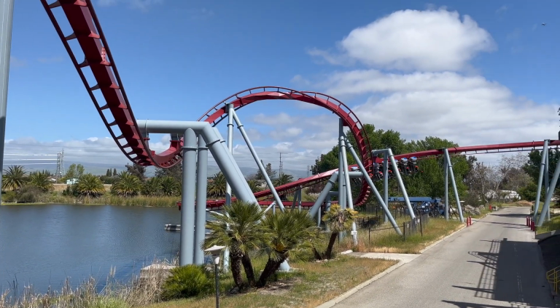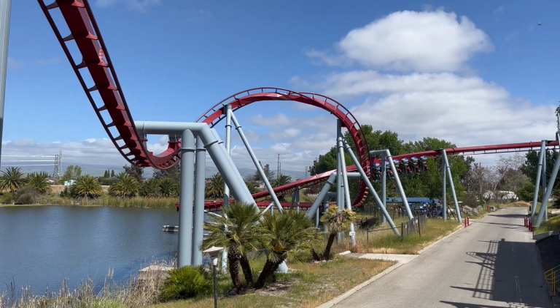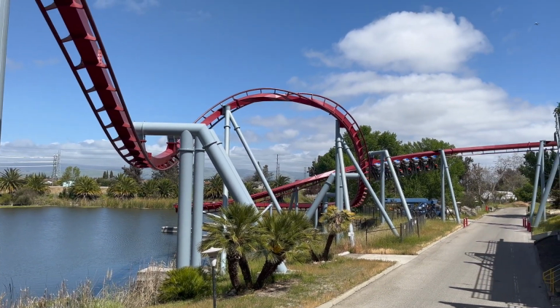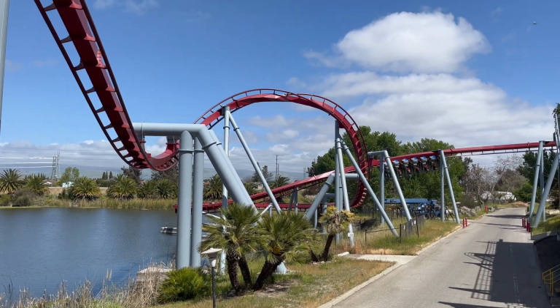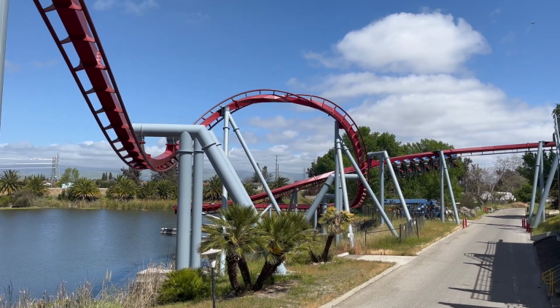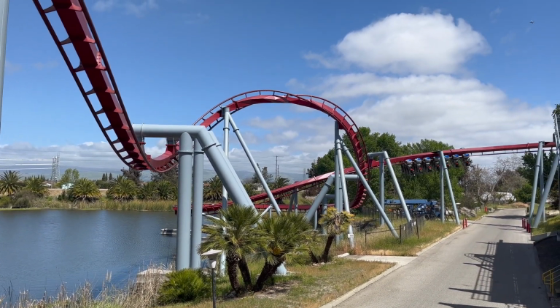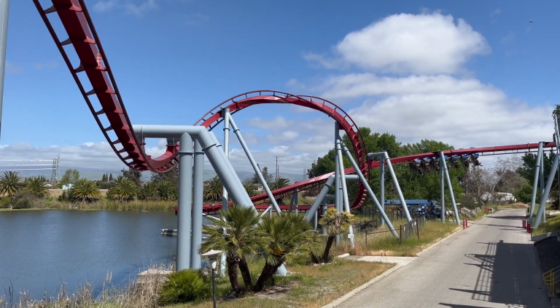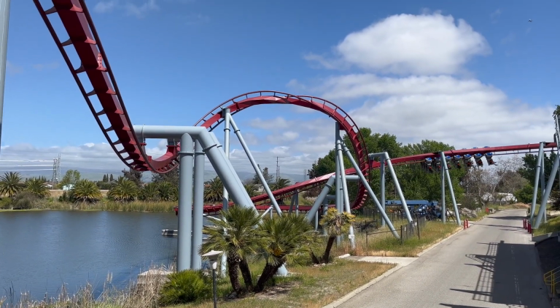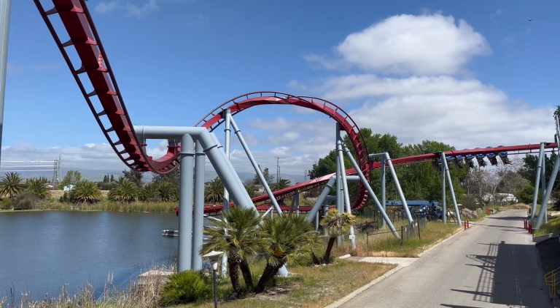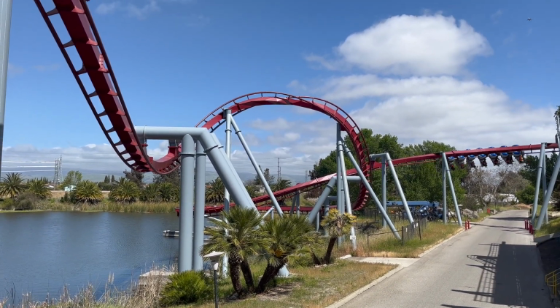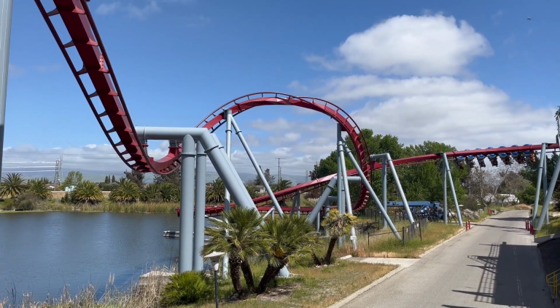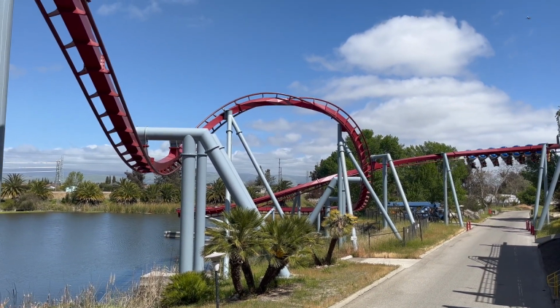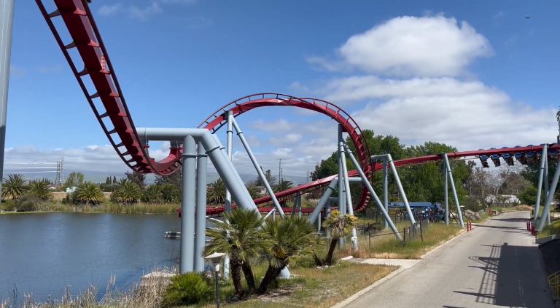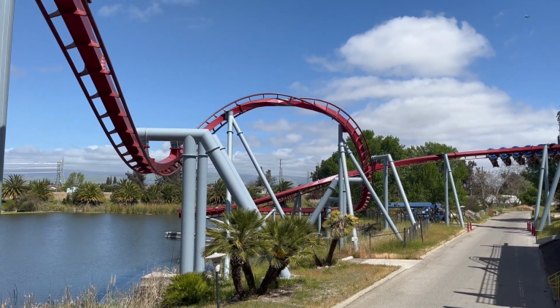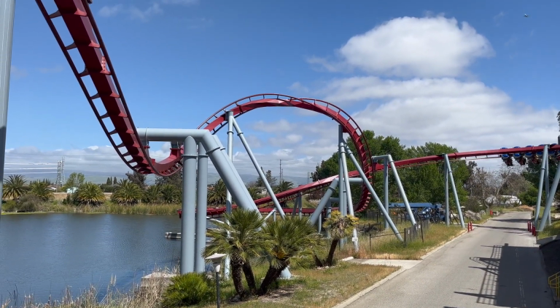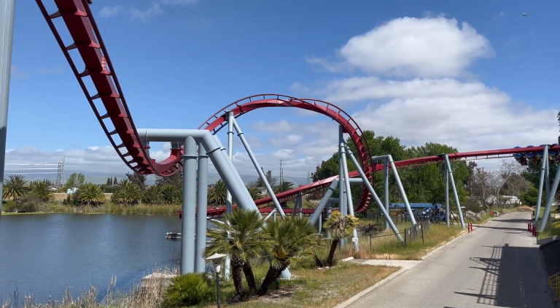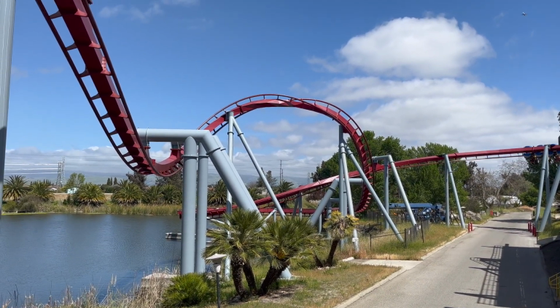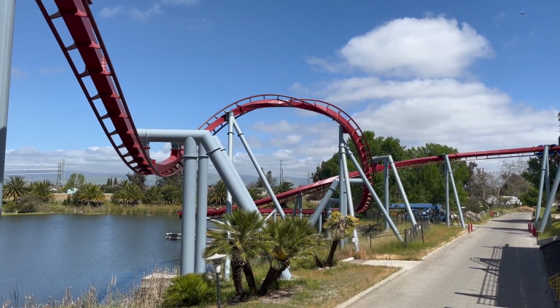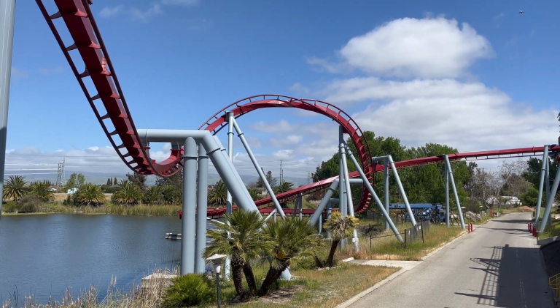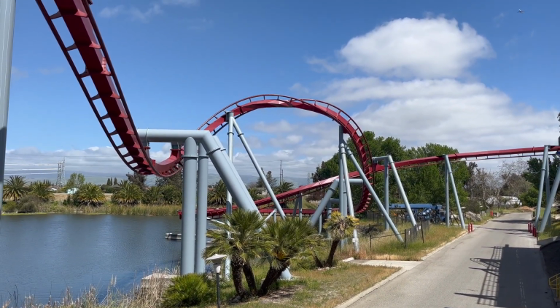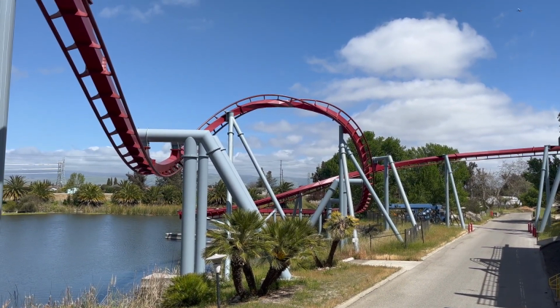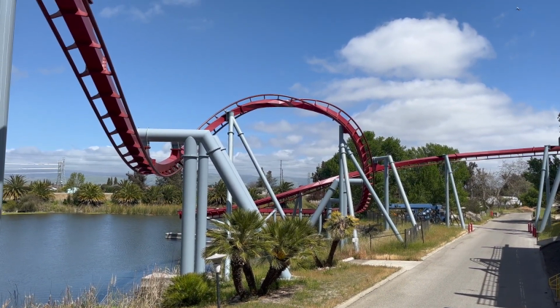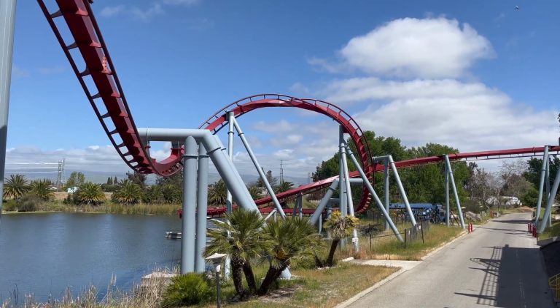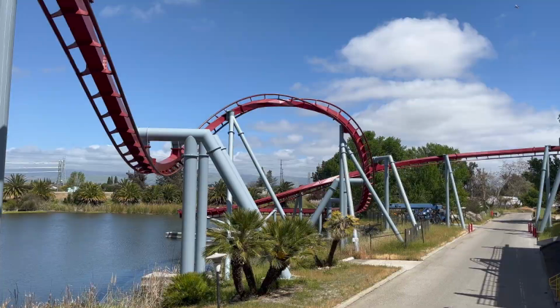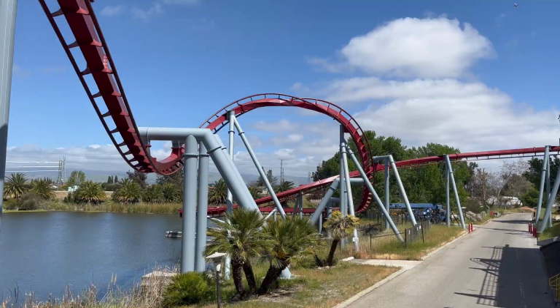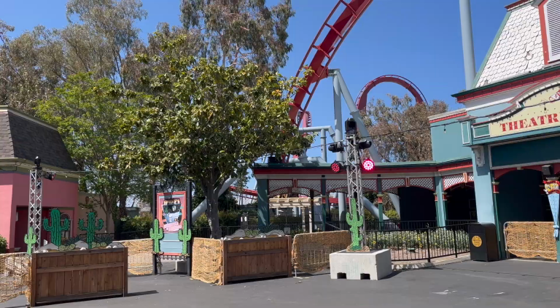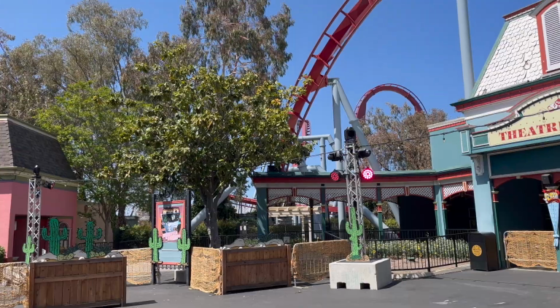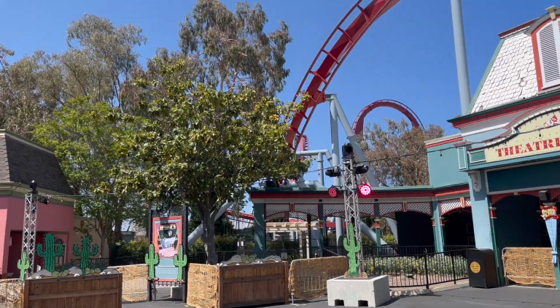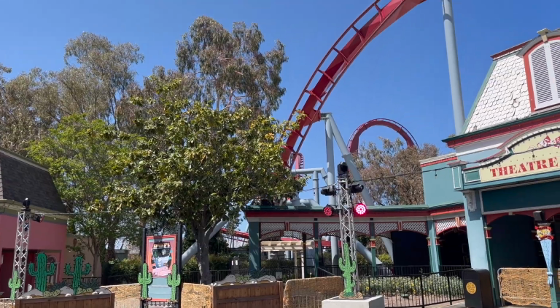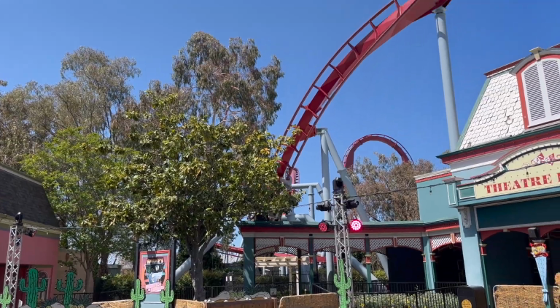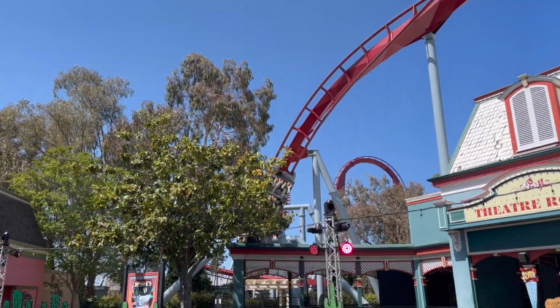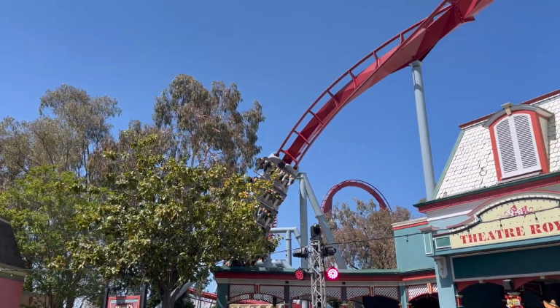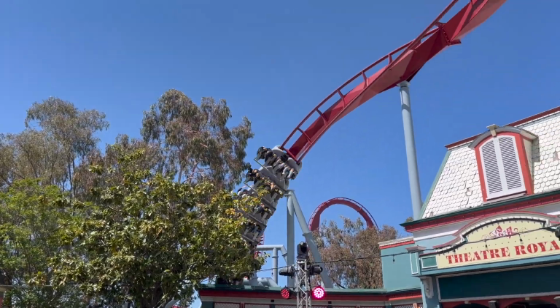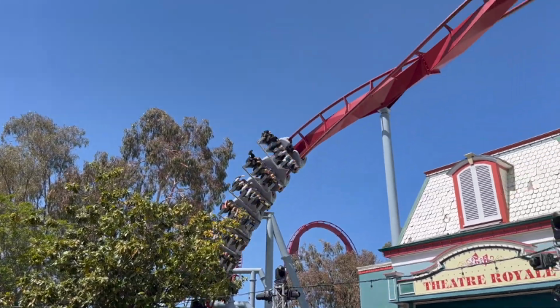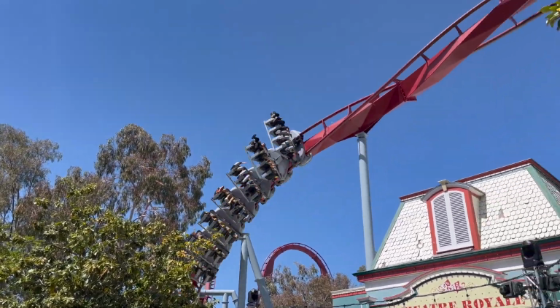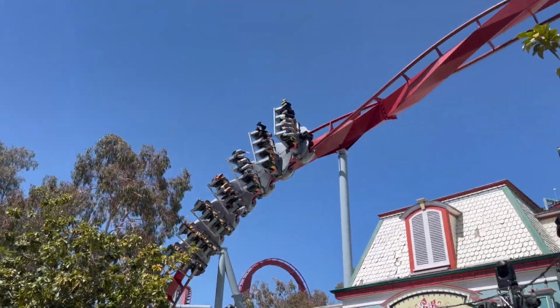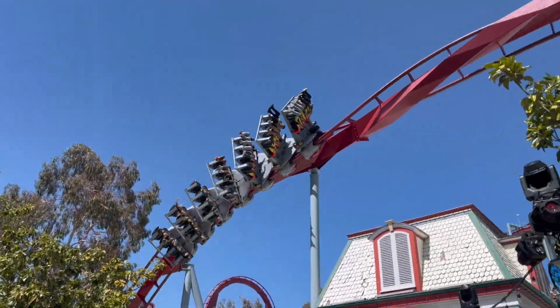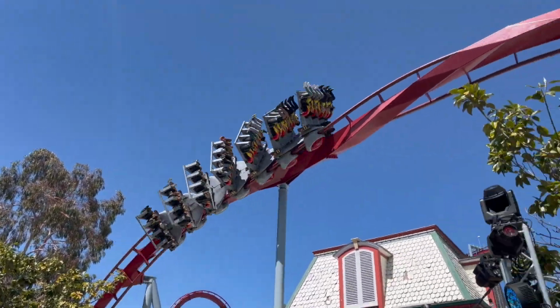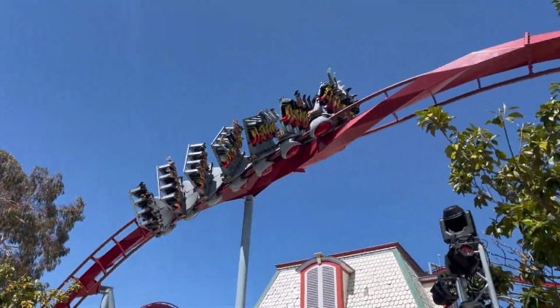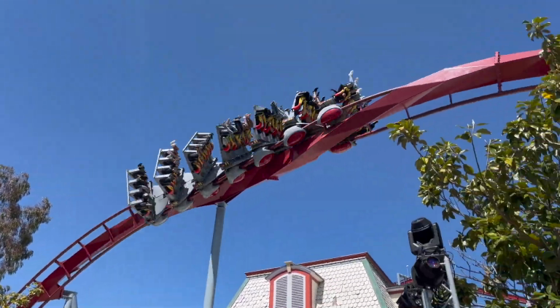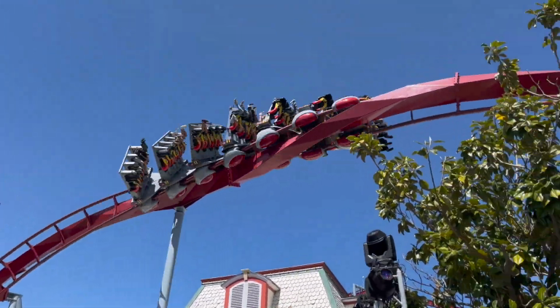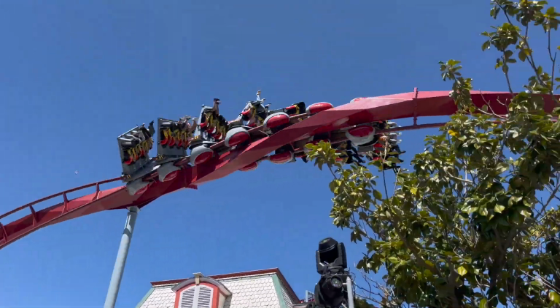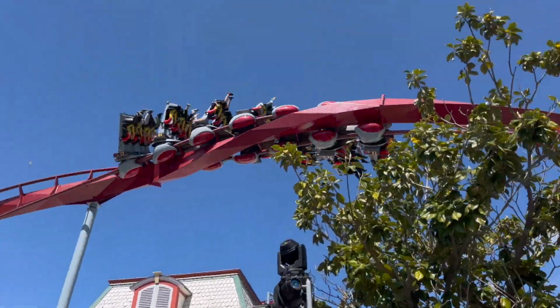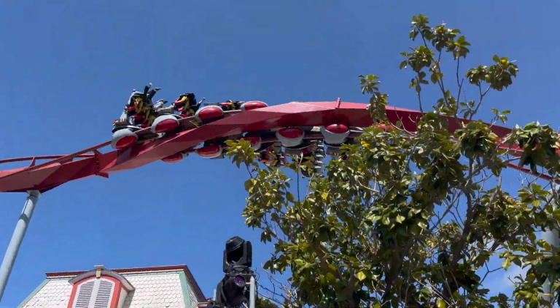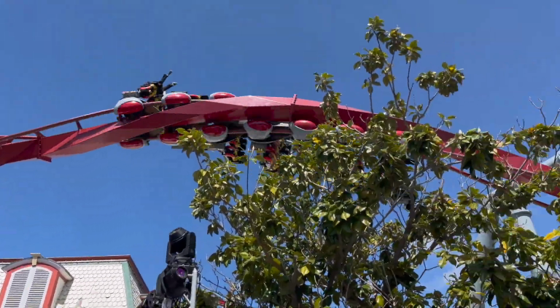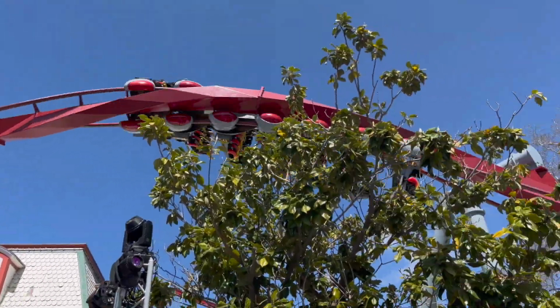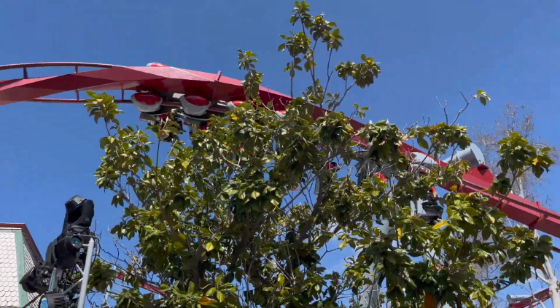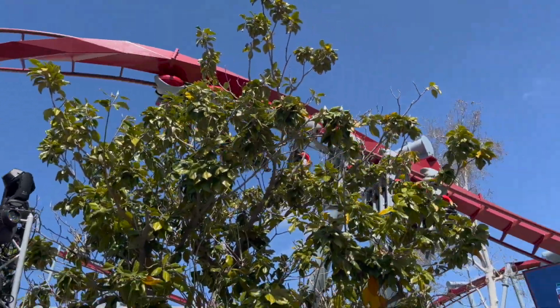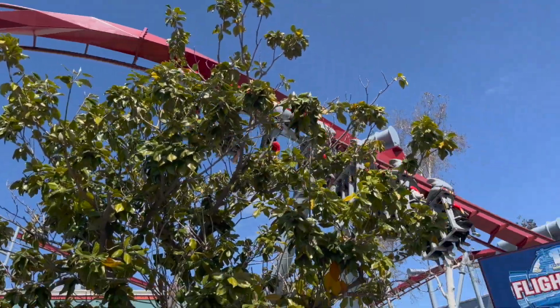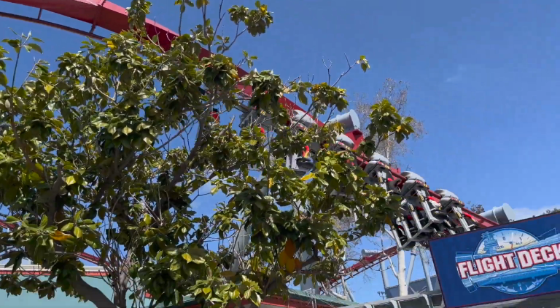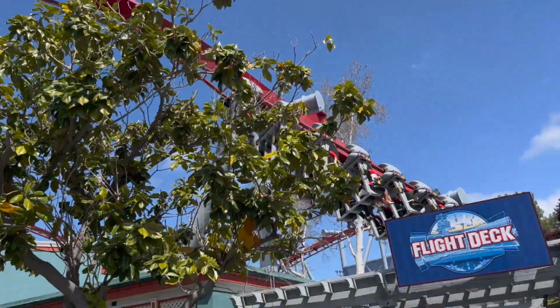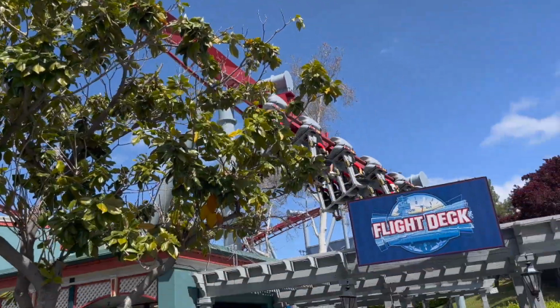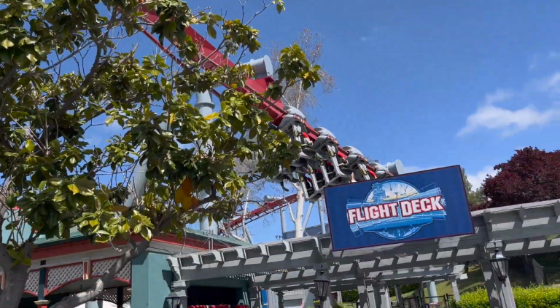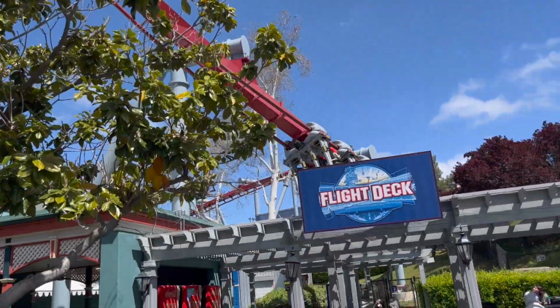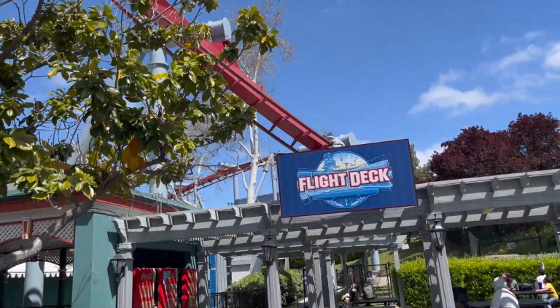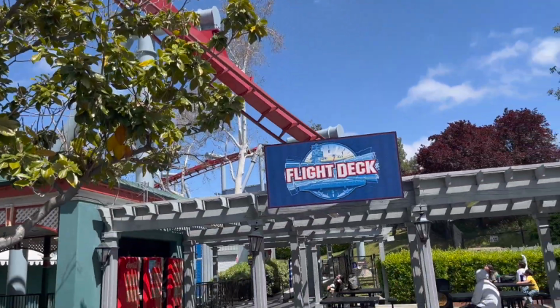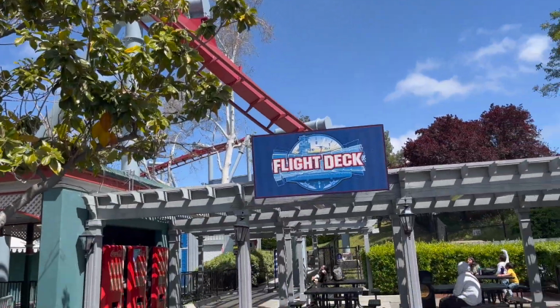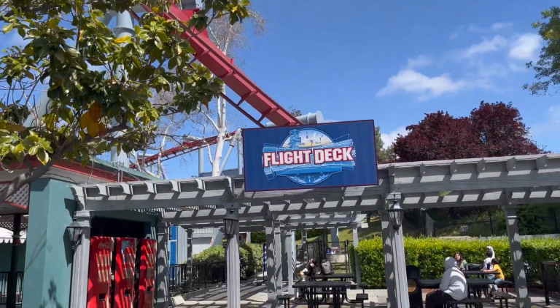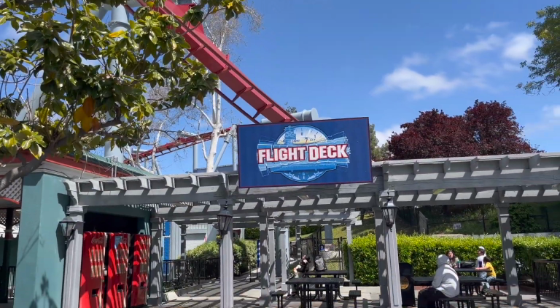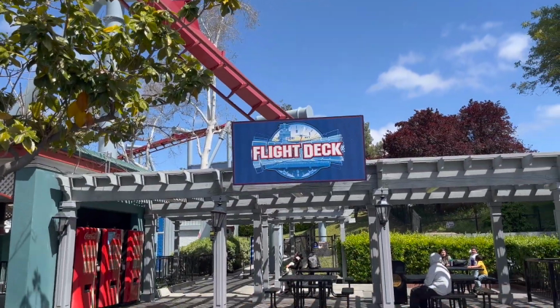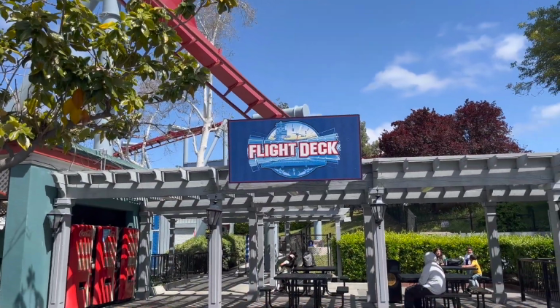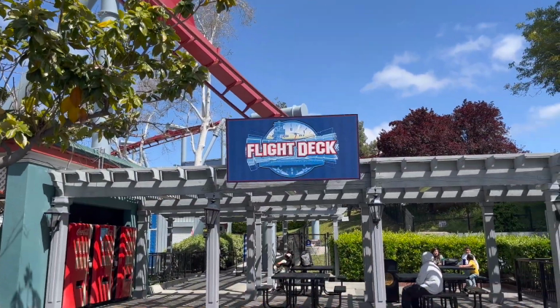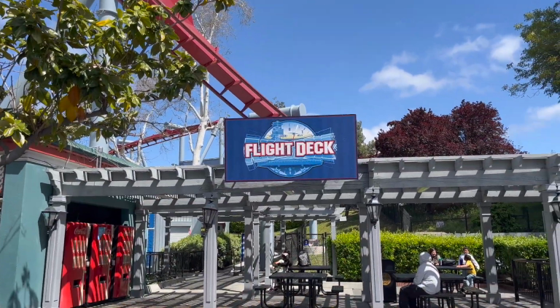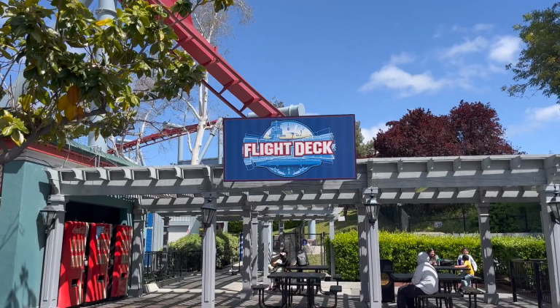I feel it gets too much criticism for its length. There's no denying its short duration, but it still delivers a complete ride packed with strong forces.